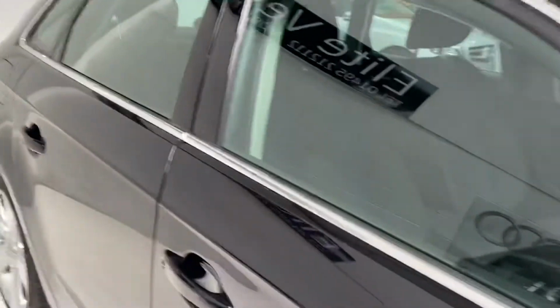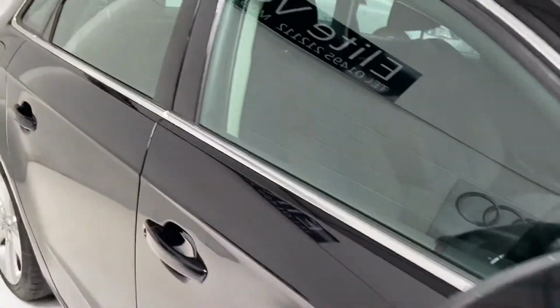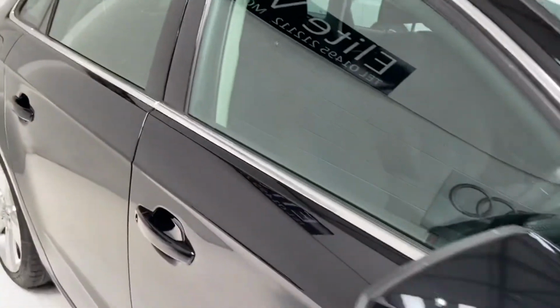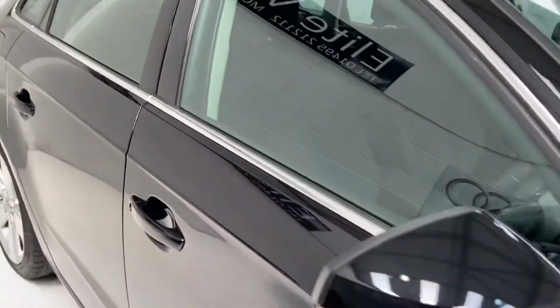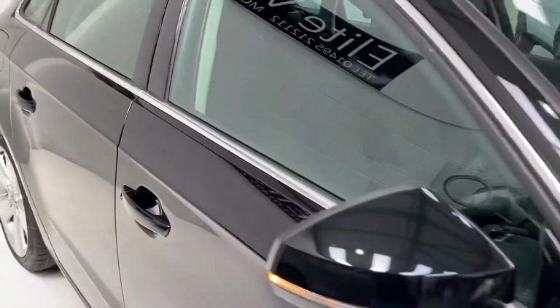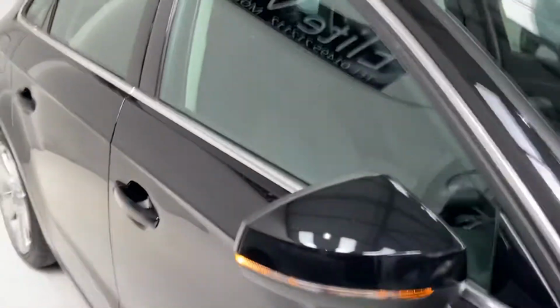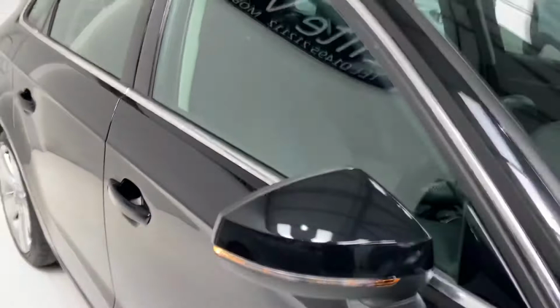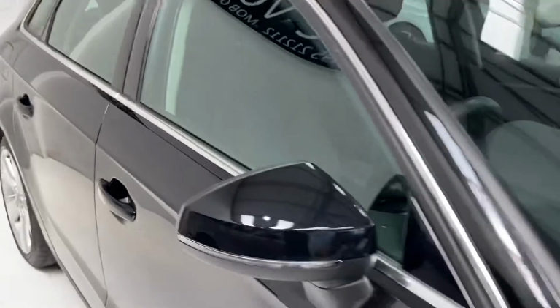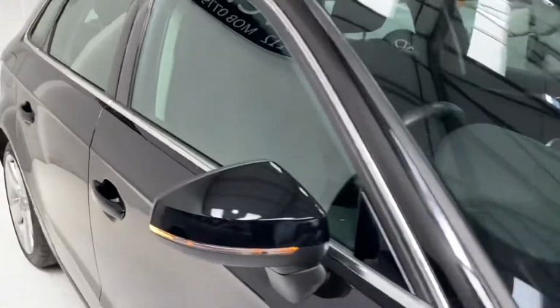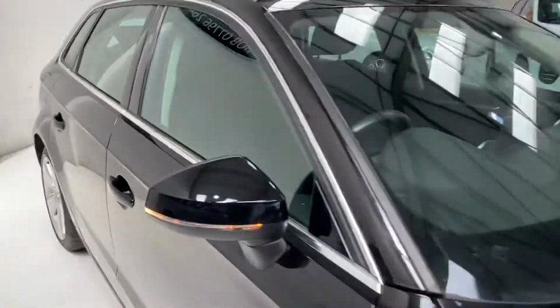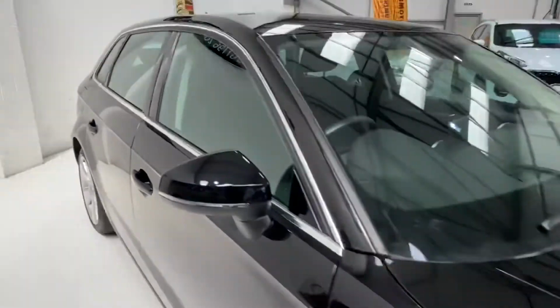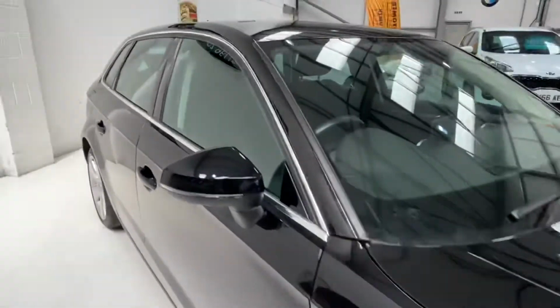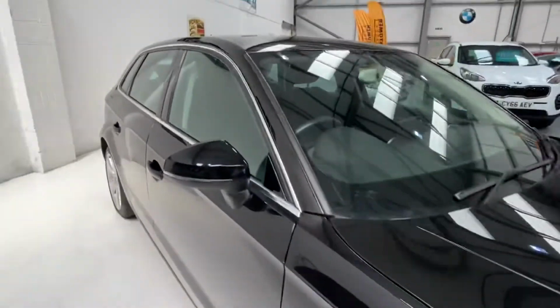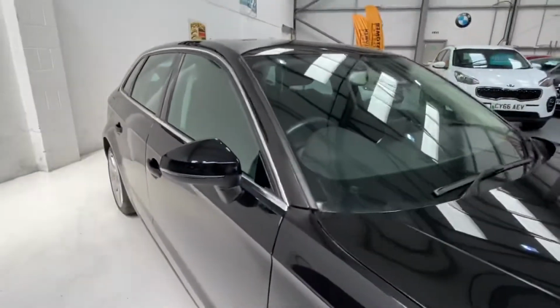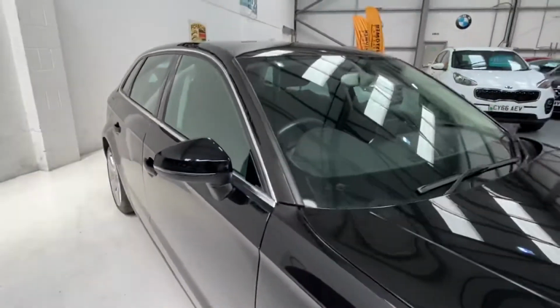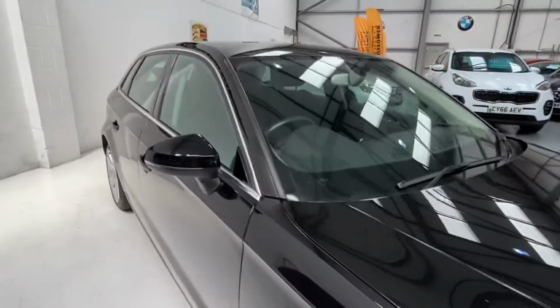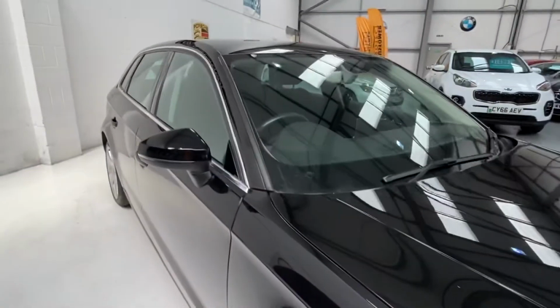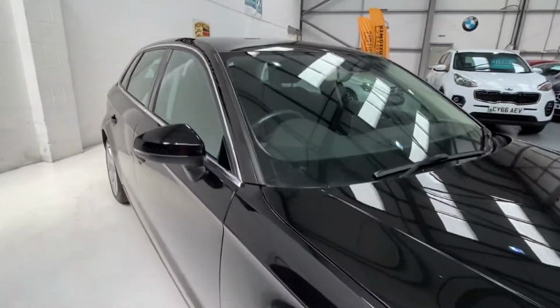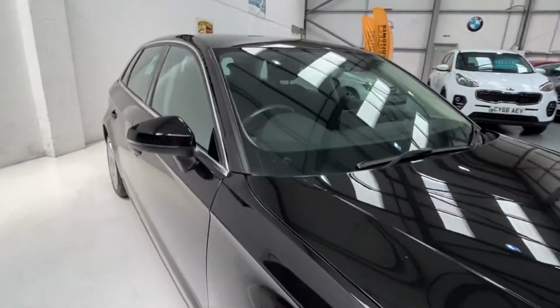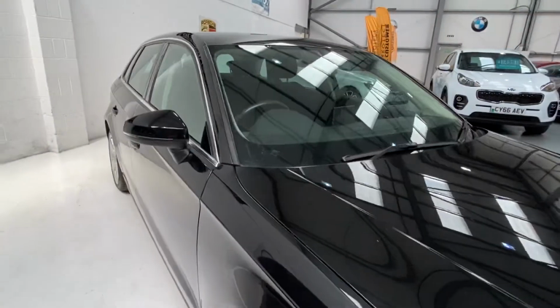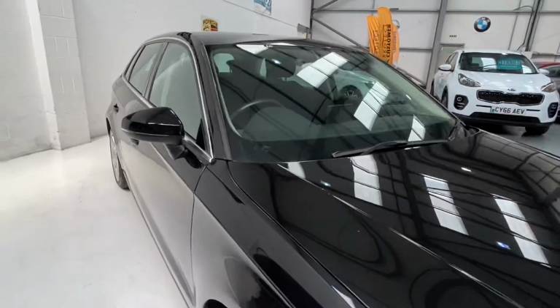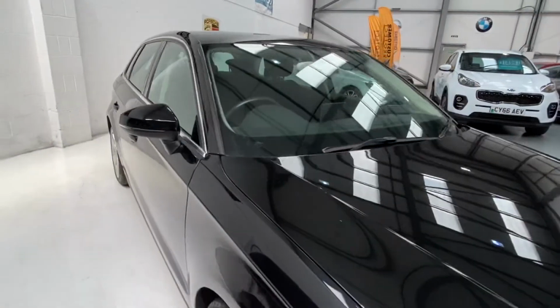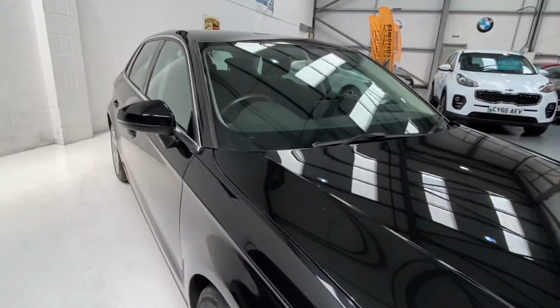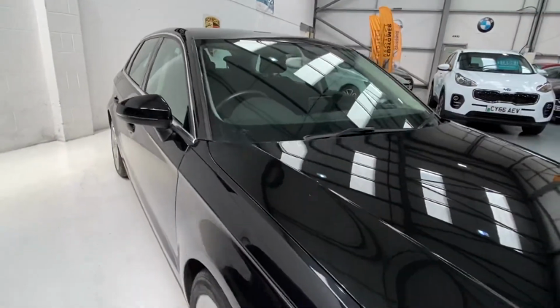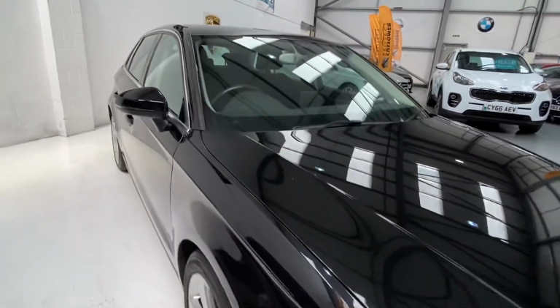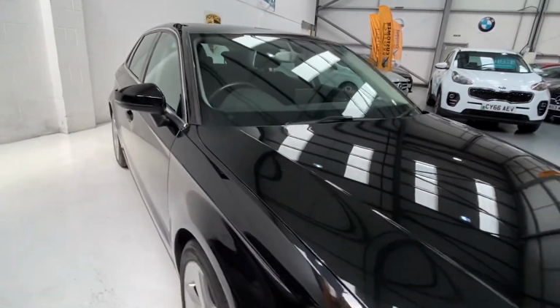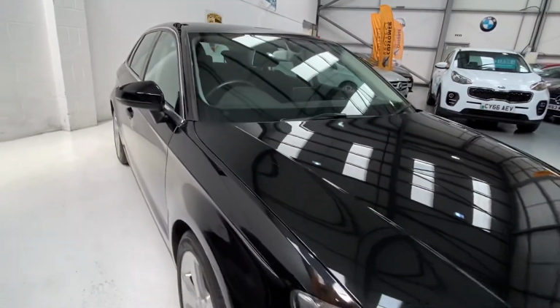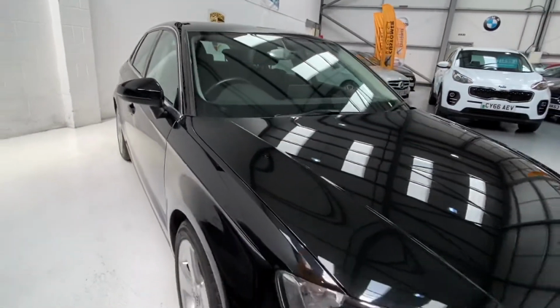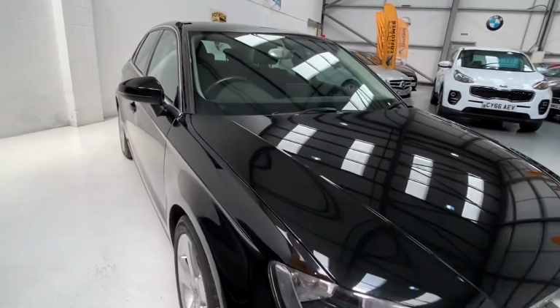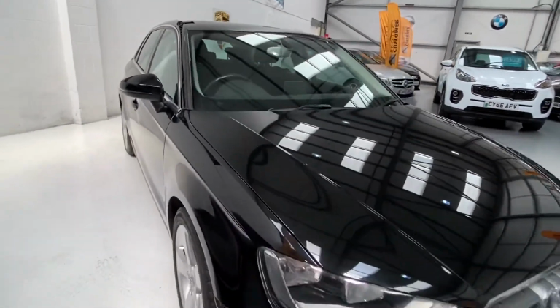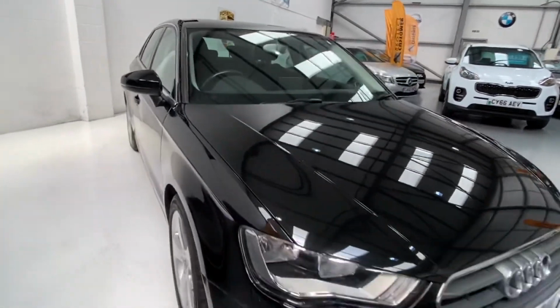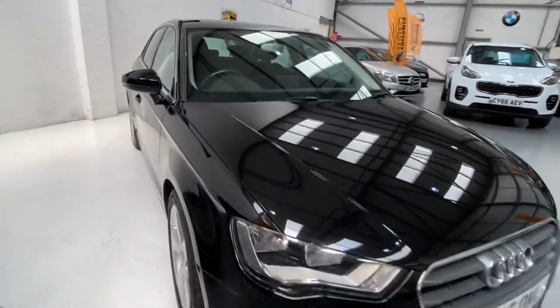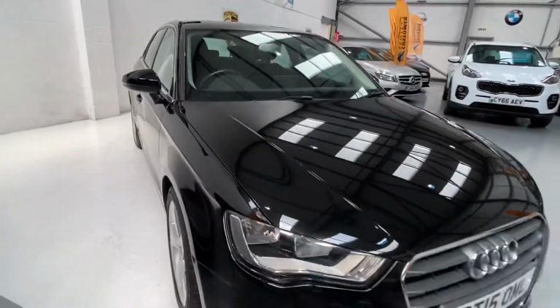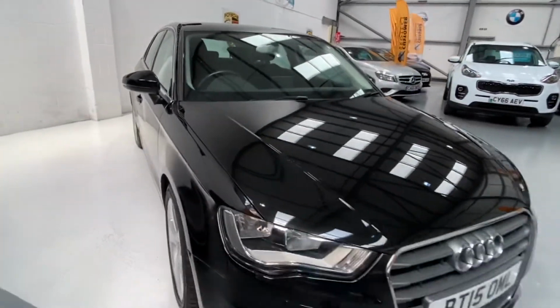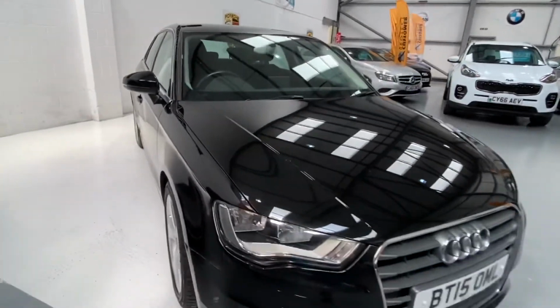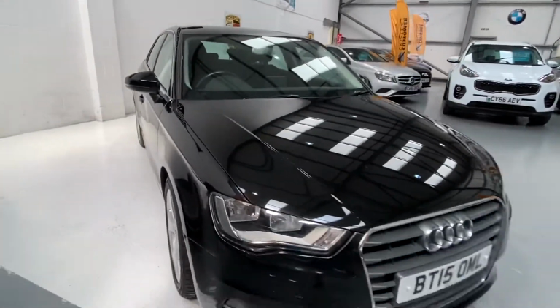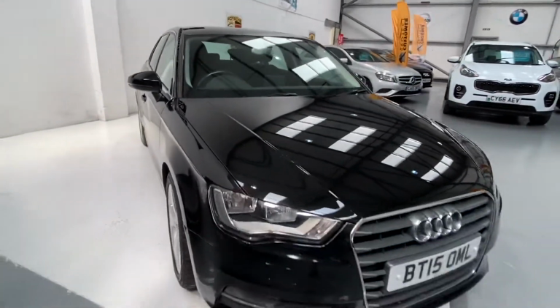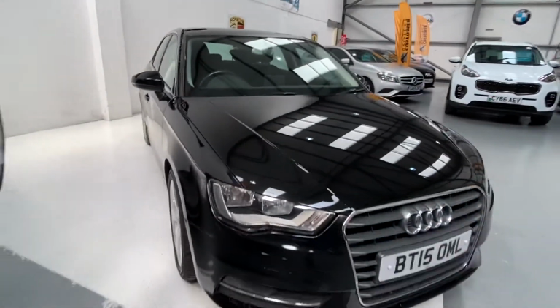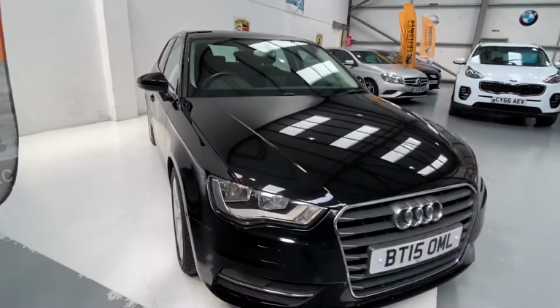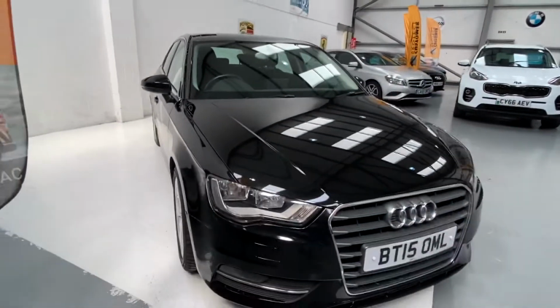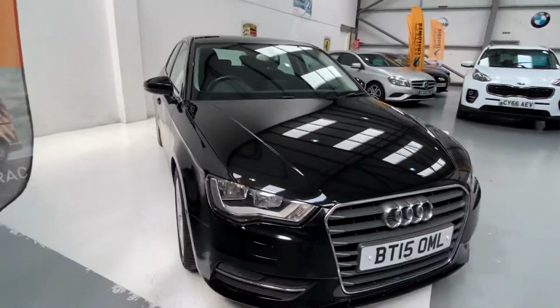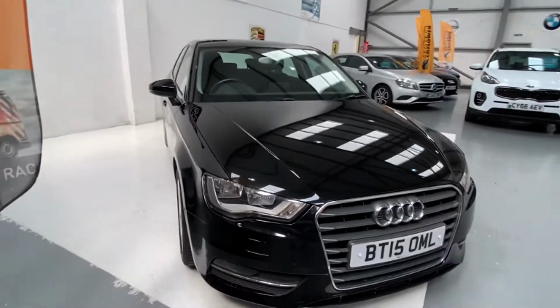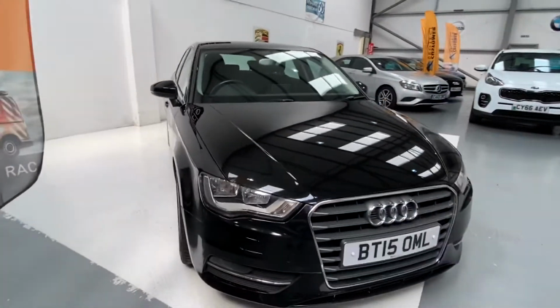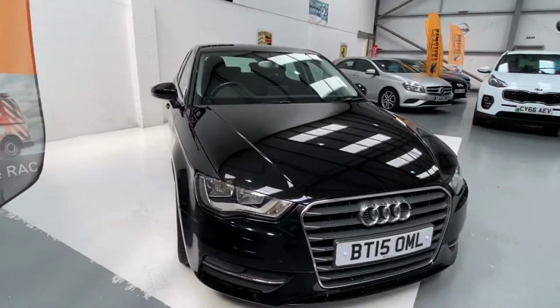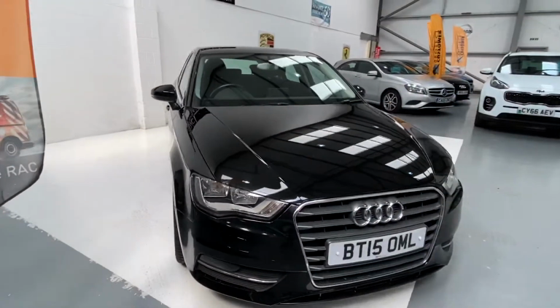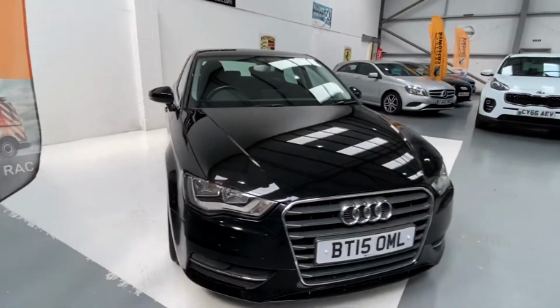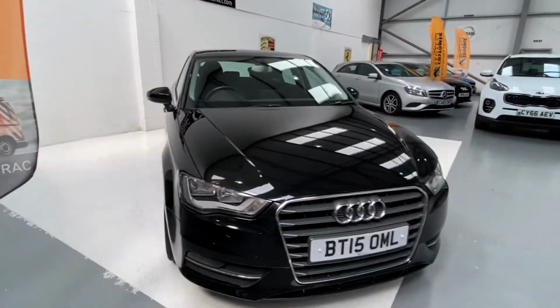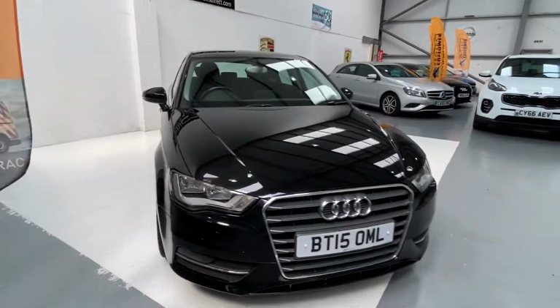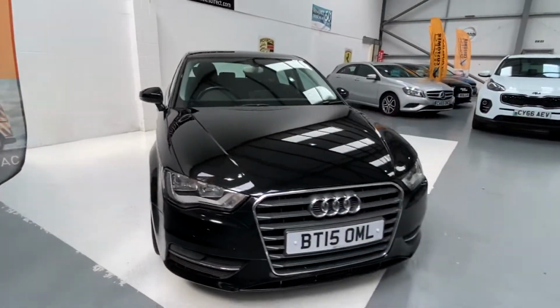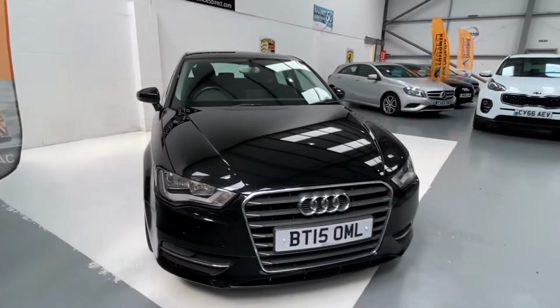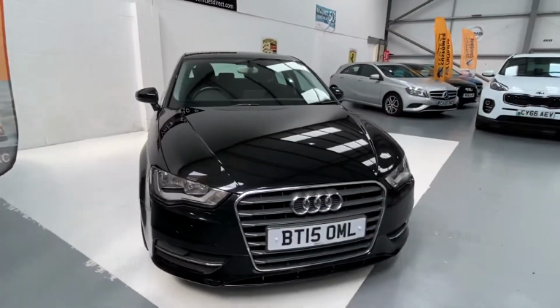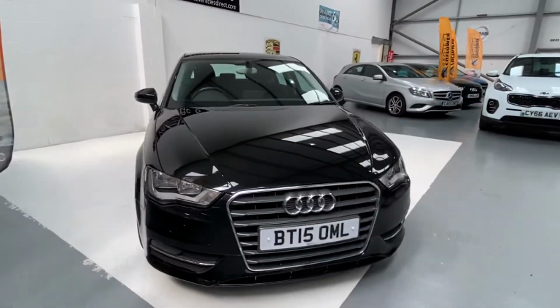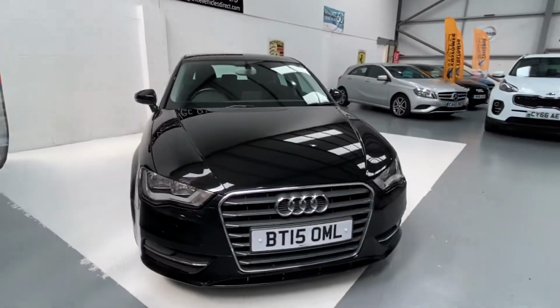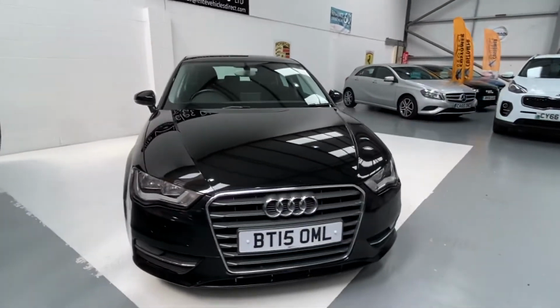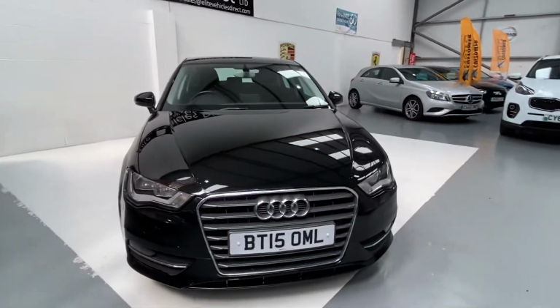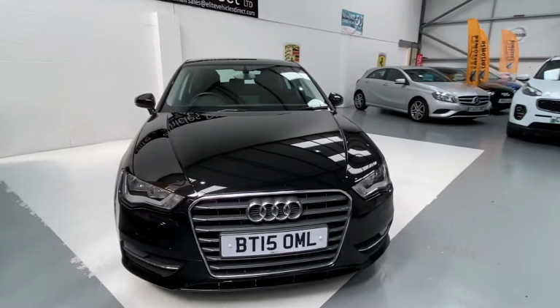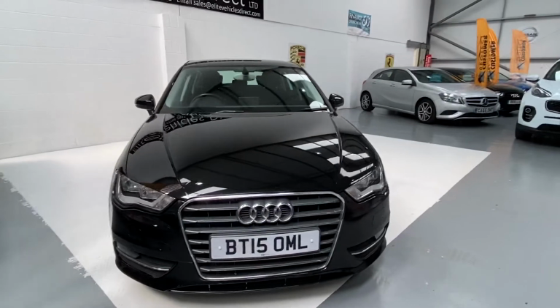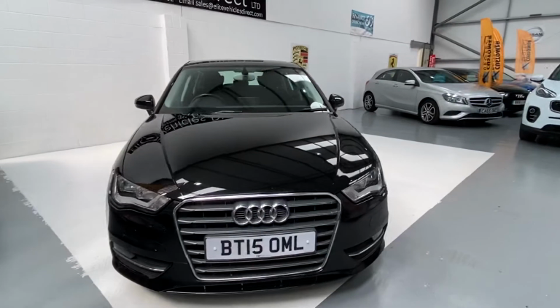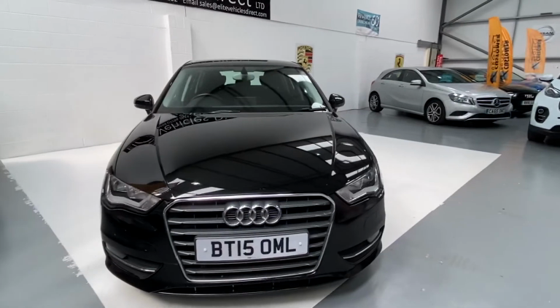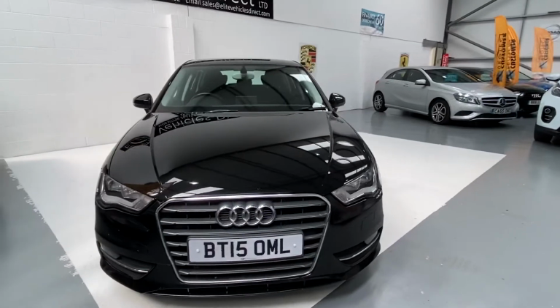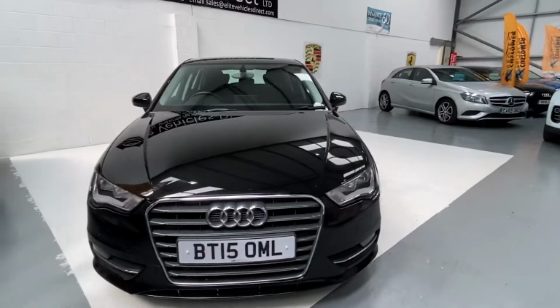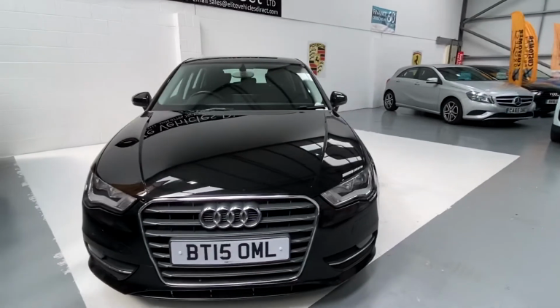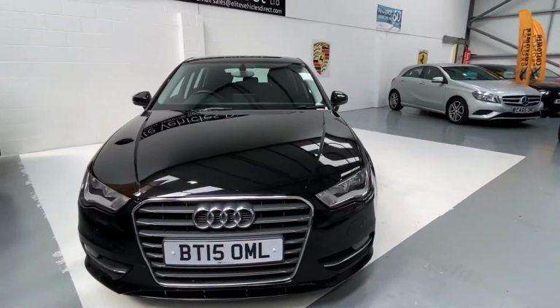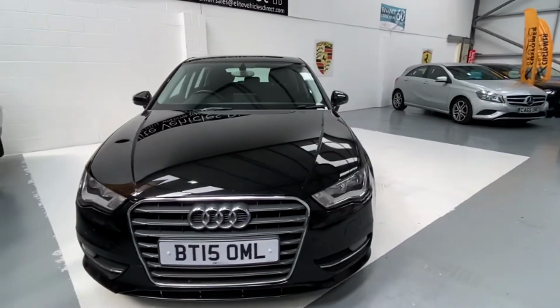Now, if you are looking to finance this vehicle, we use over 35 different finance providers, just to ensure we can get you the best deal on the market.